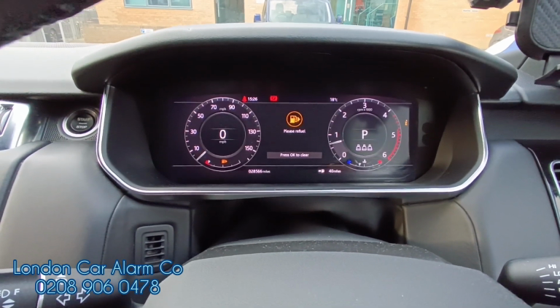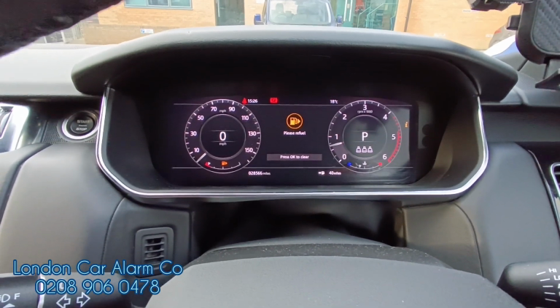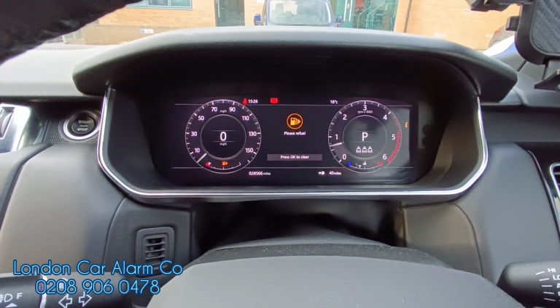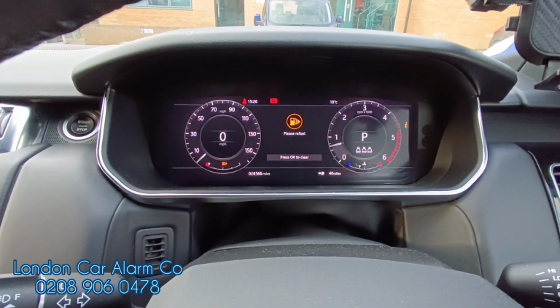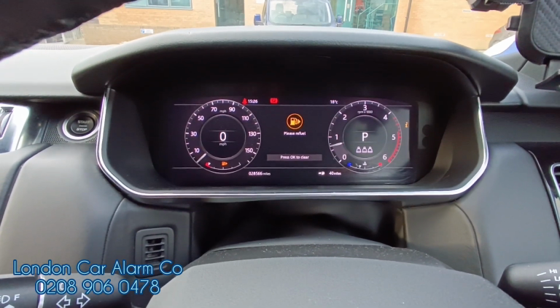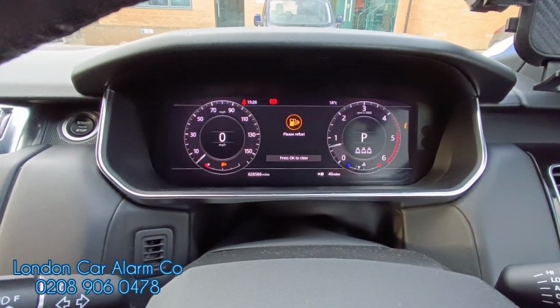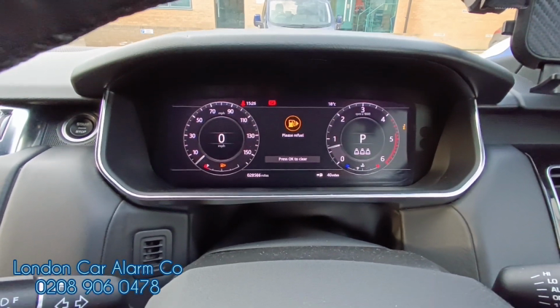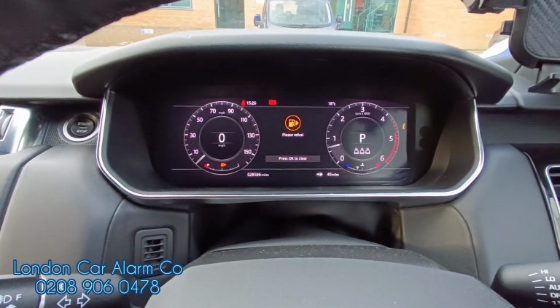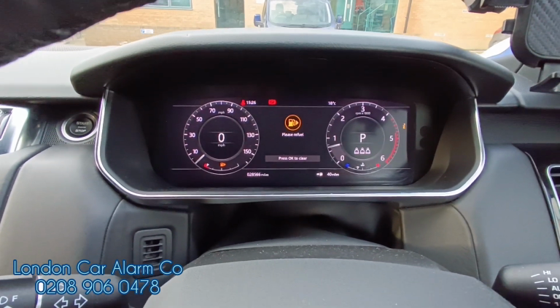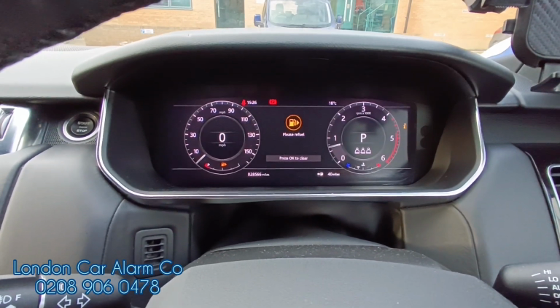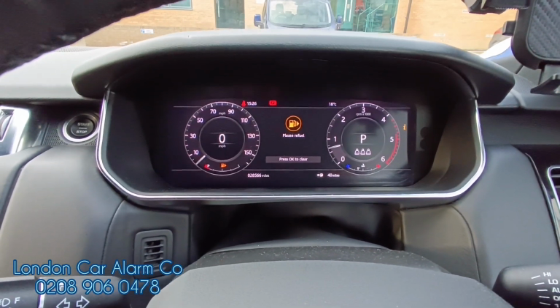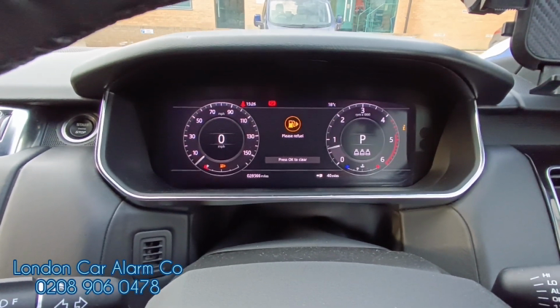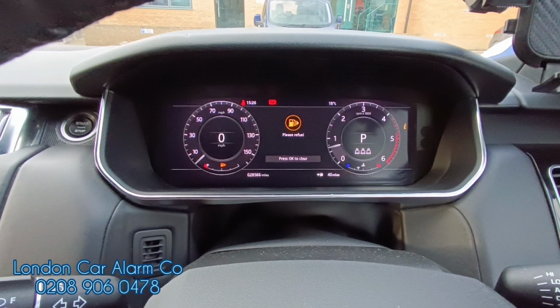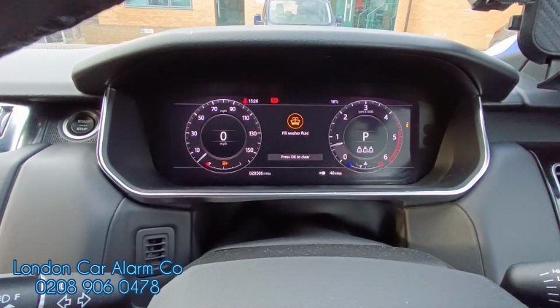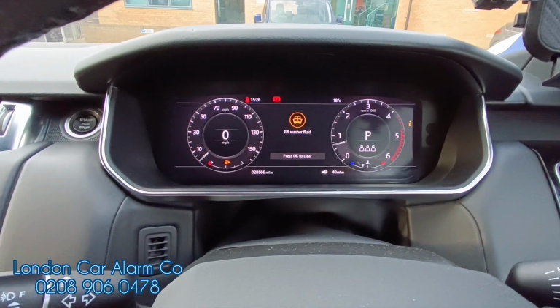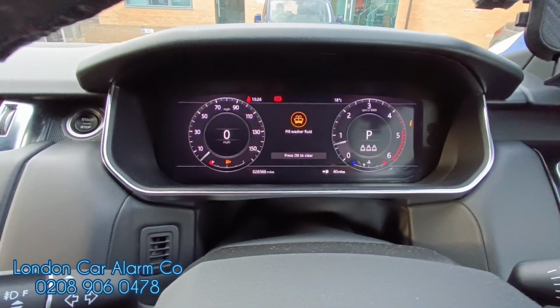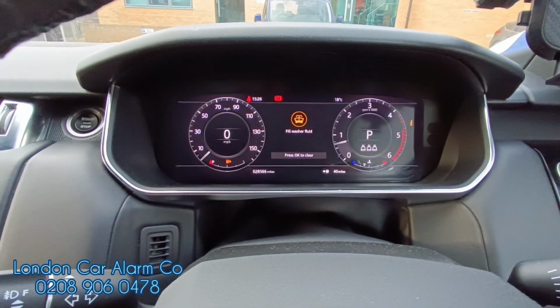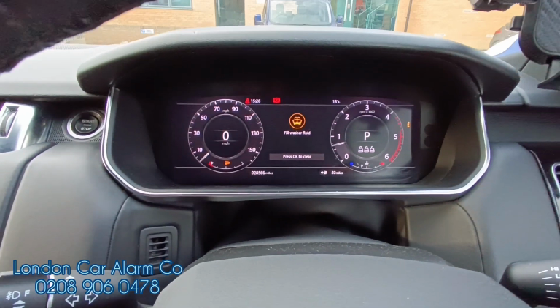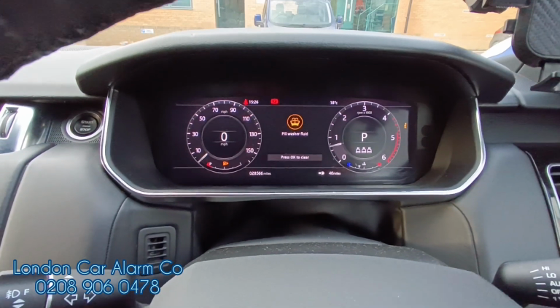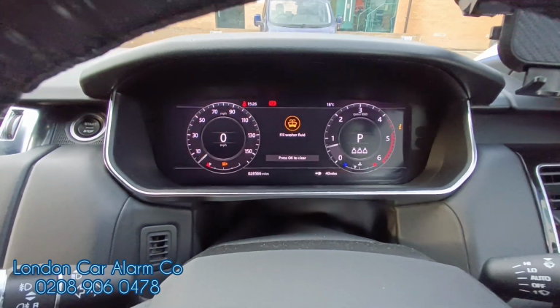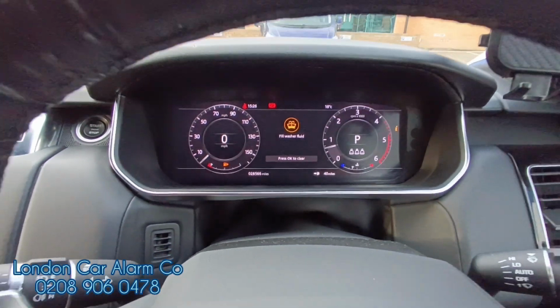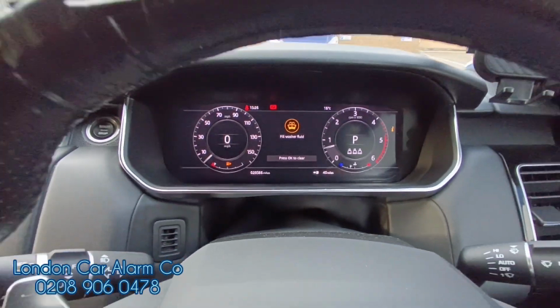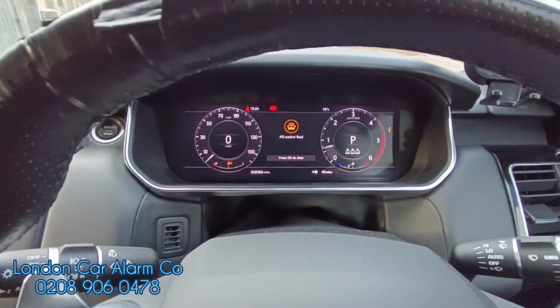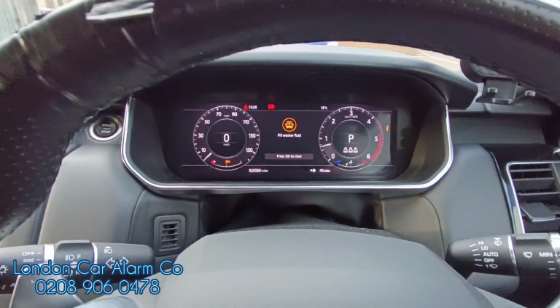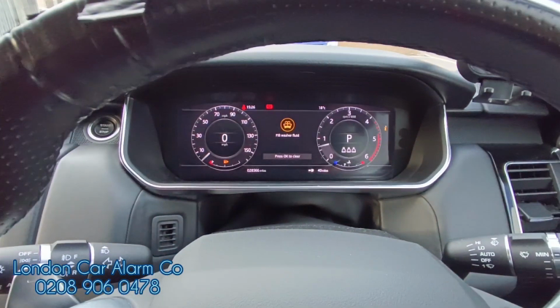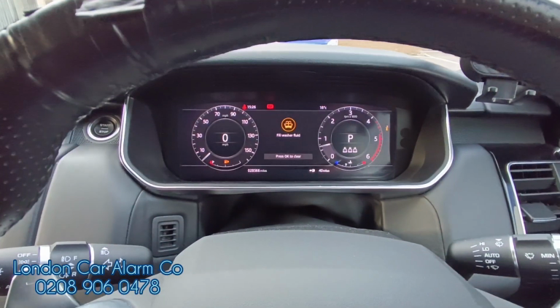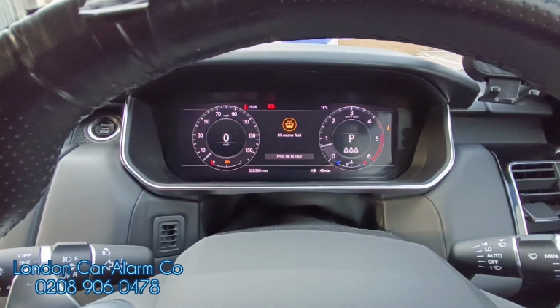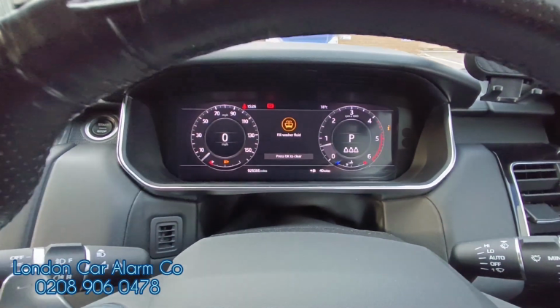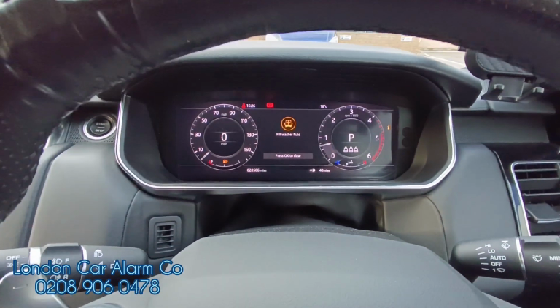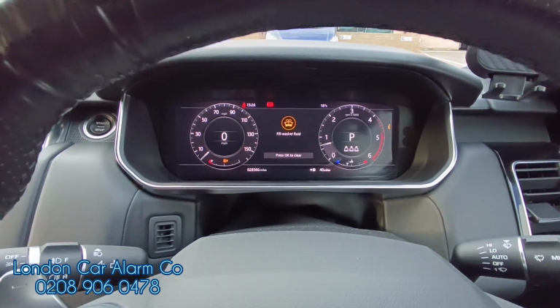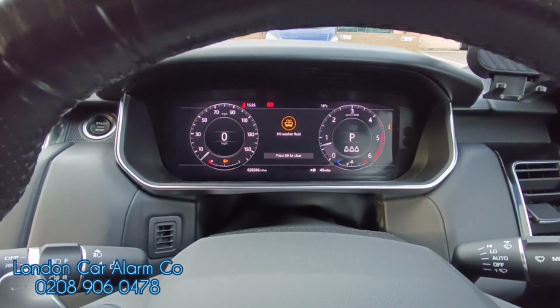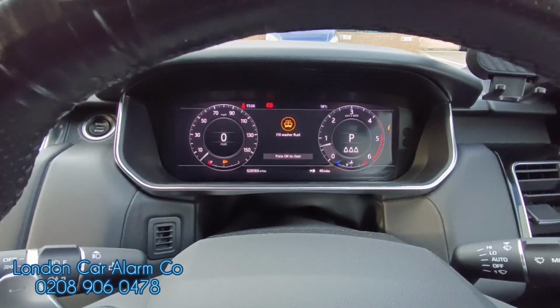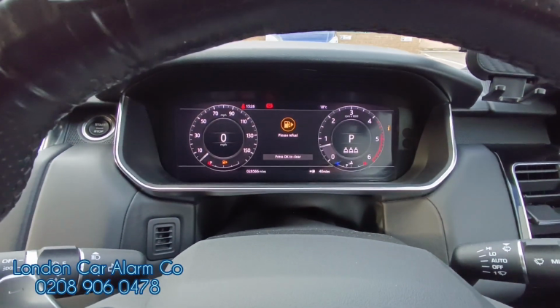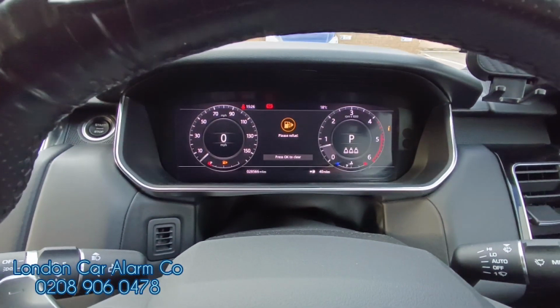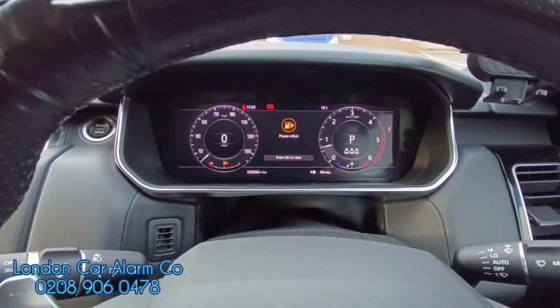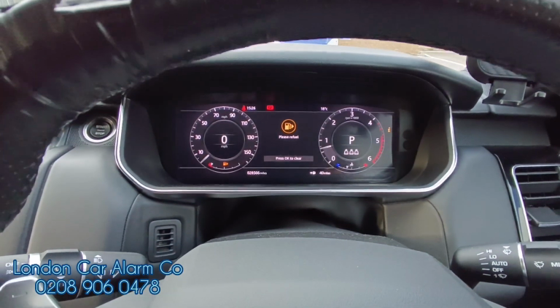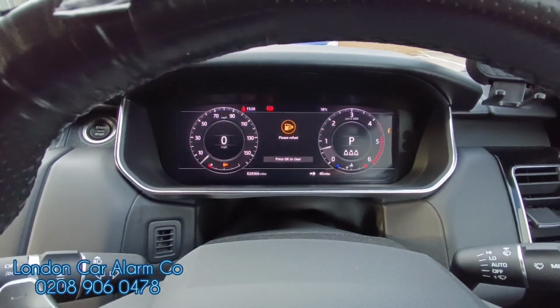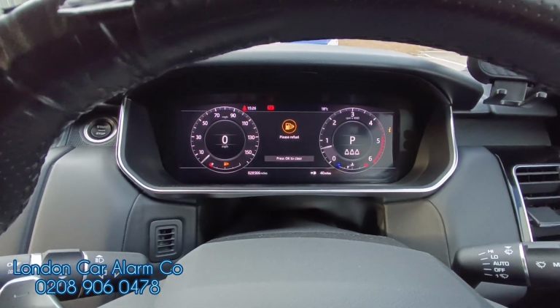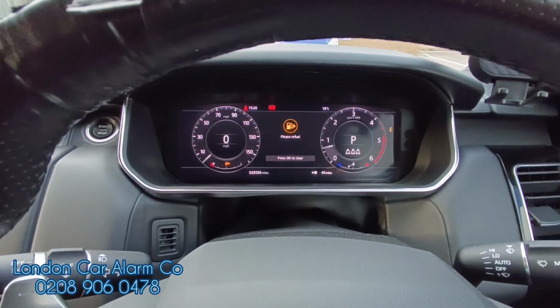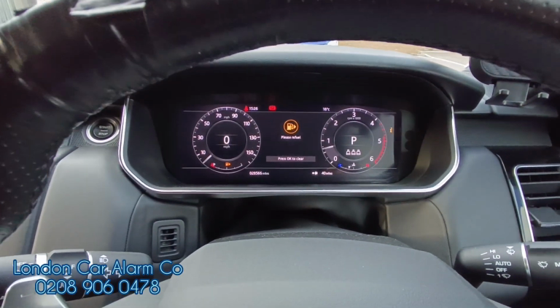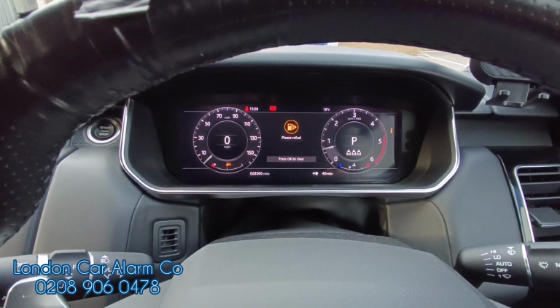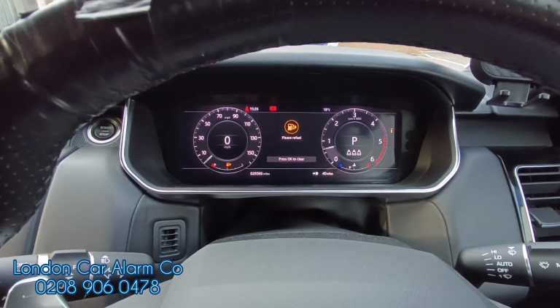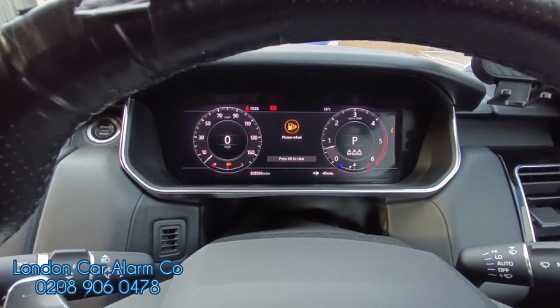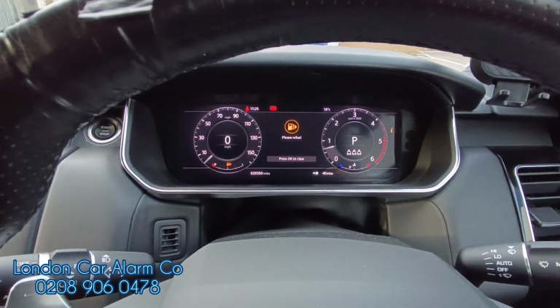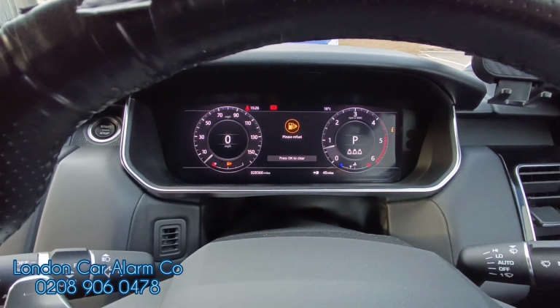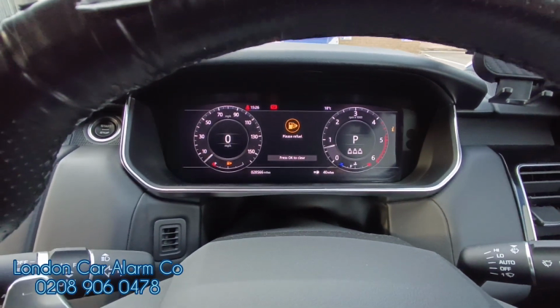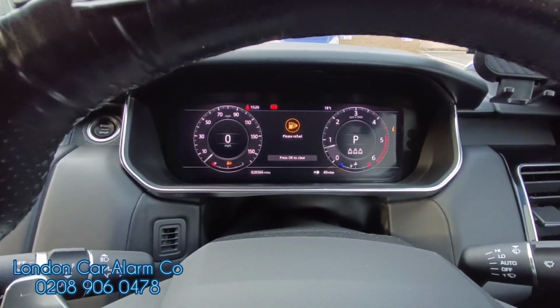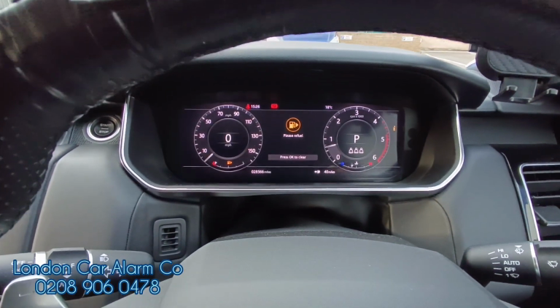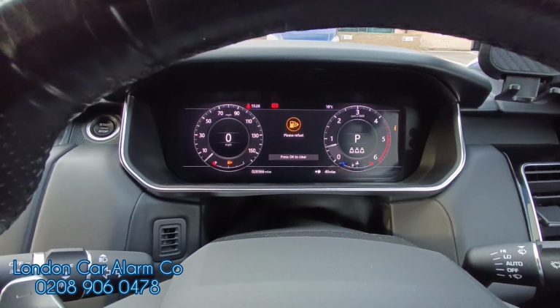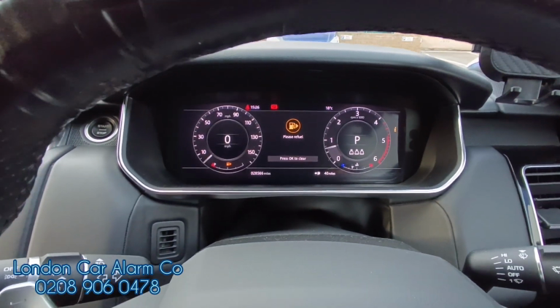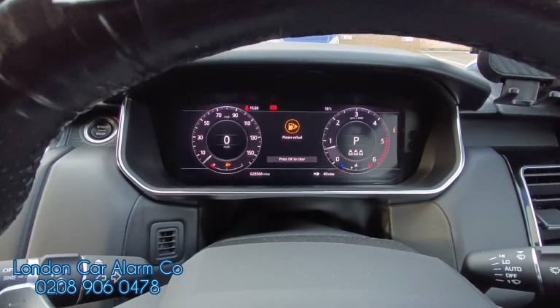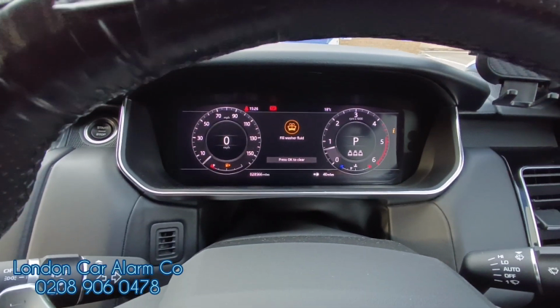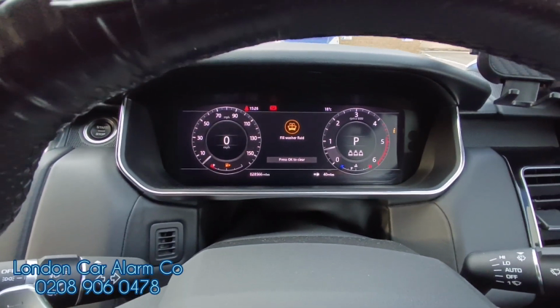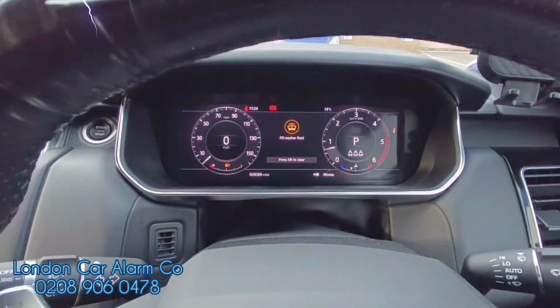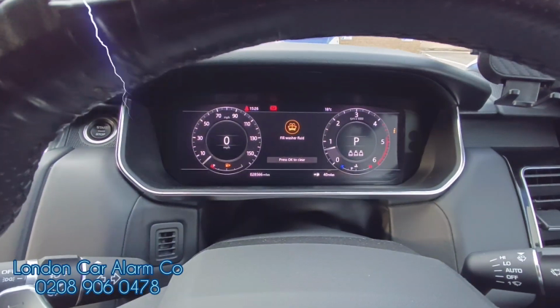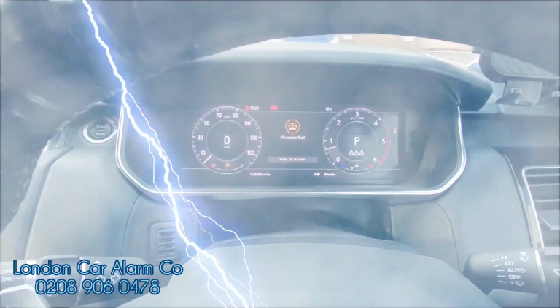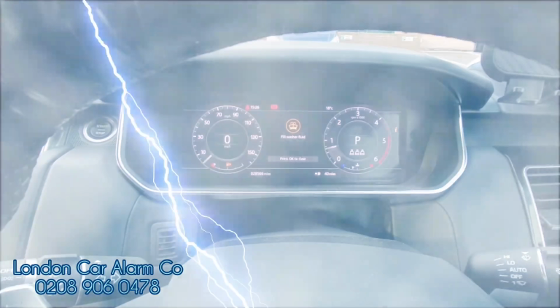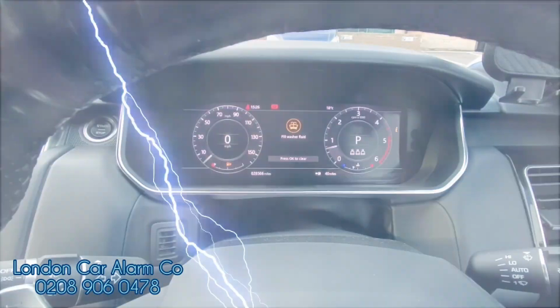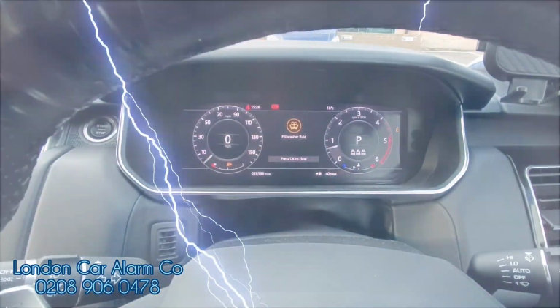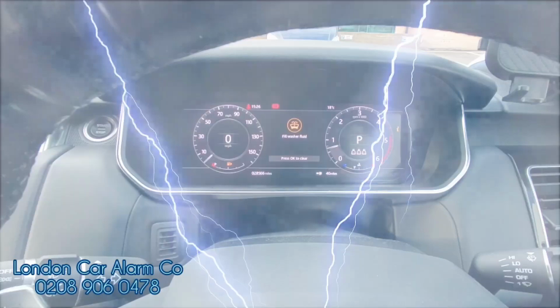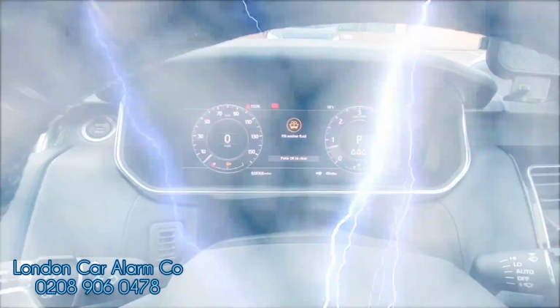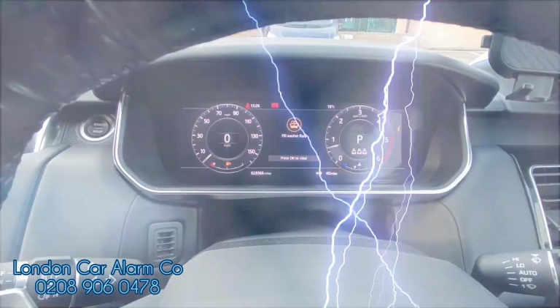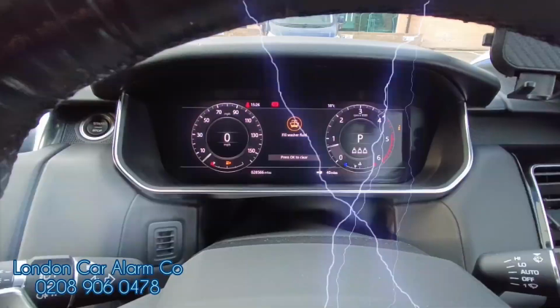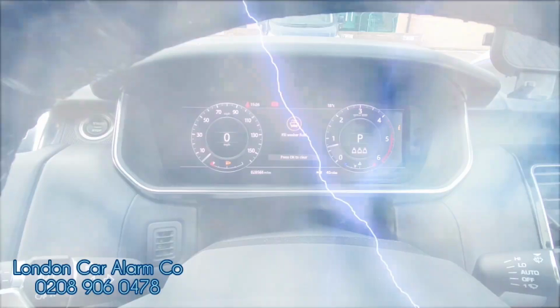Hope you found this helpful. My name's Otto, company's called London Car Alarm Company. The number to reach me is 0289060478. Thank you.